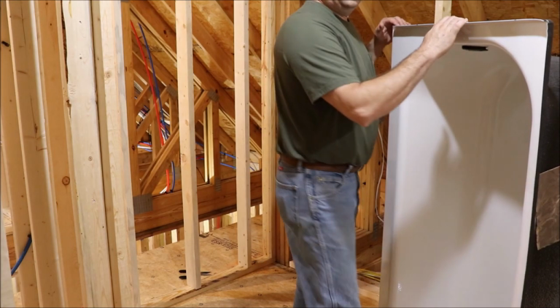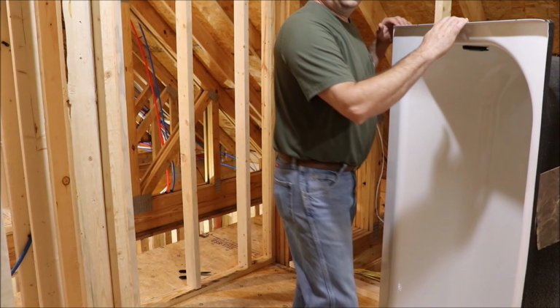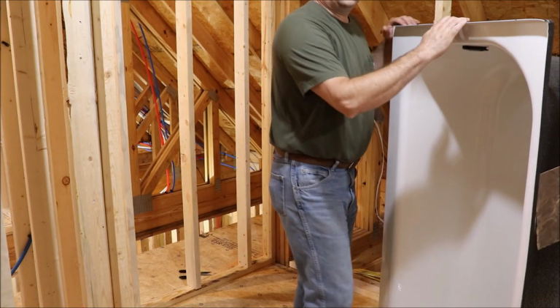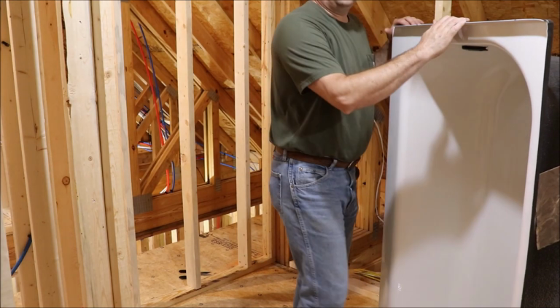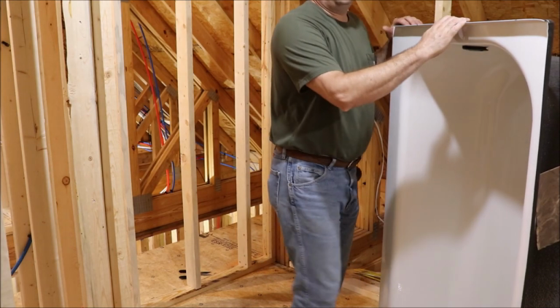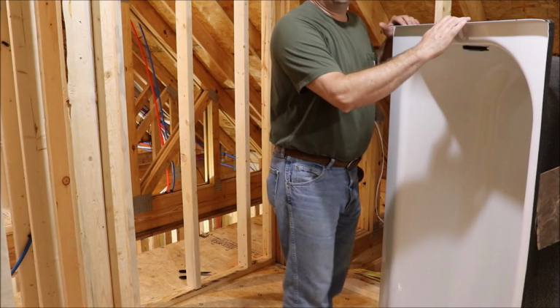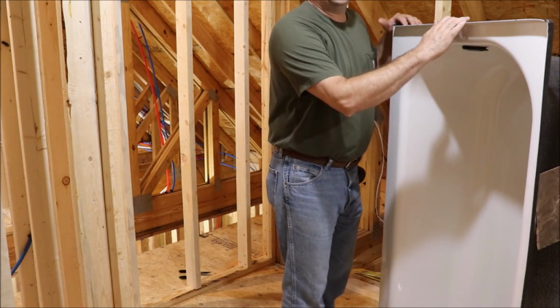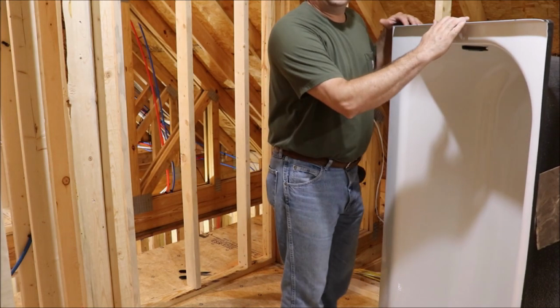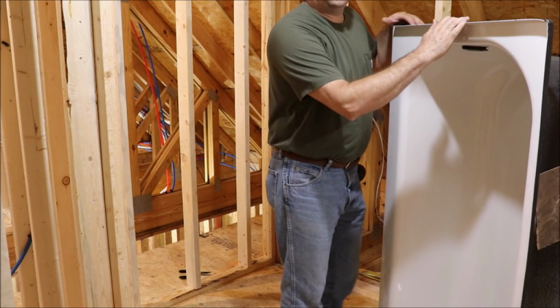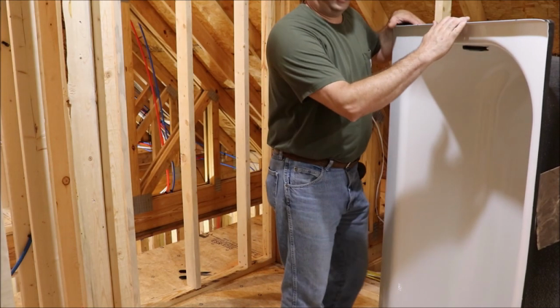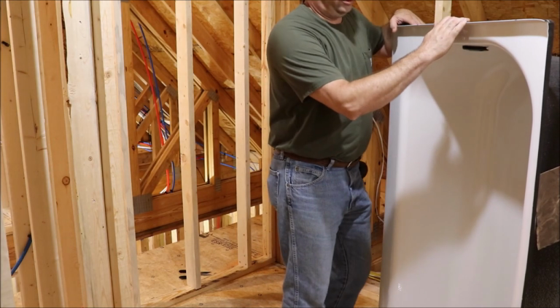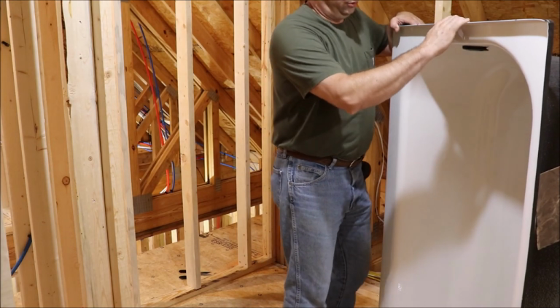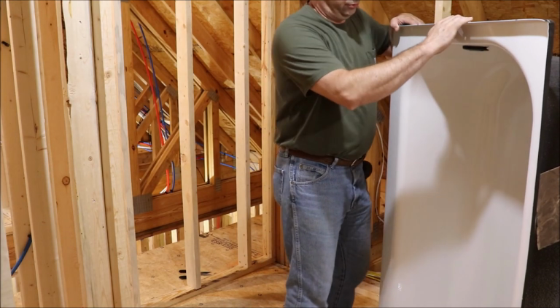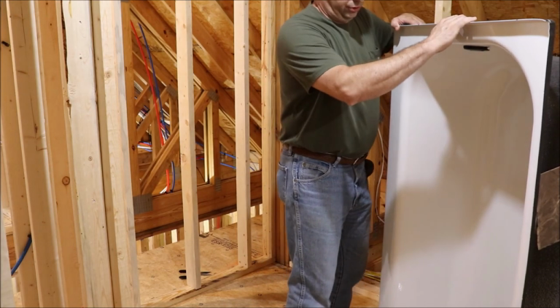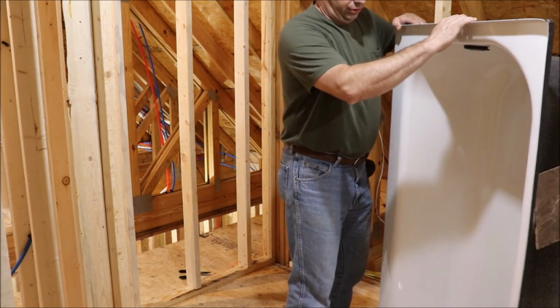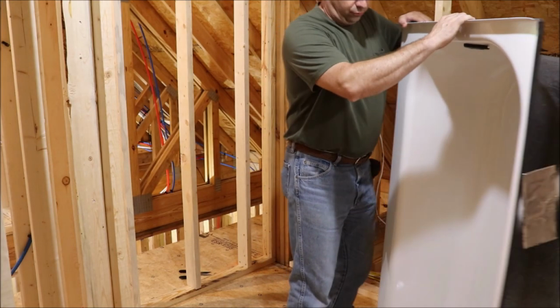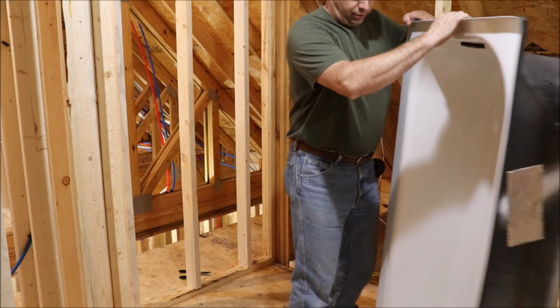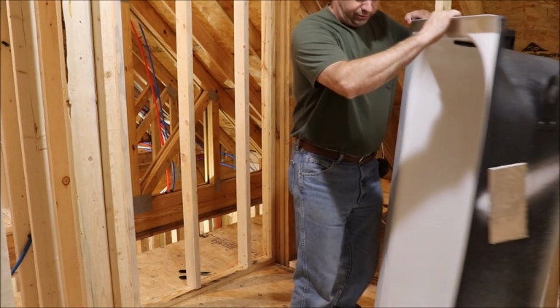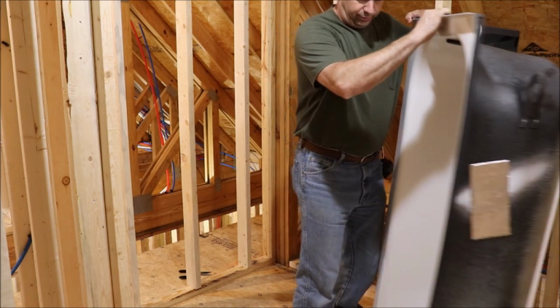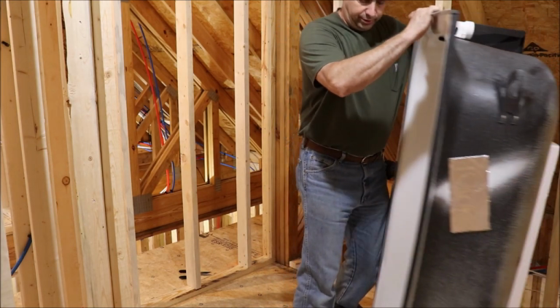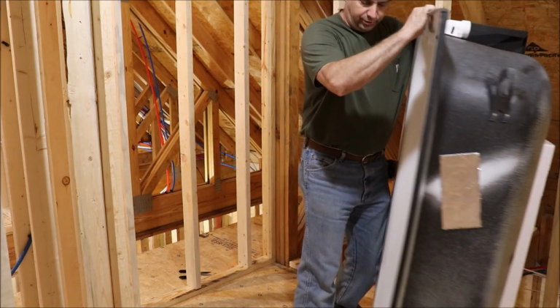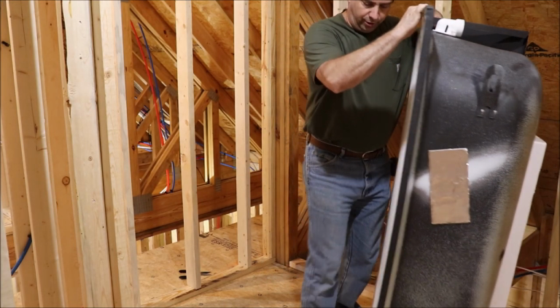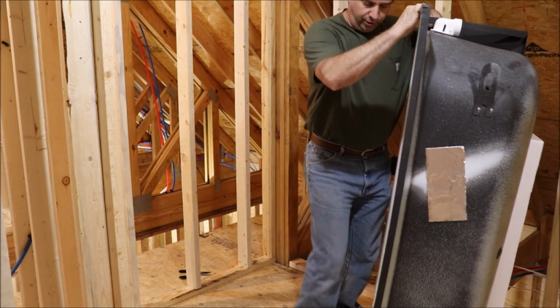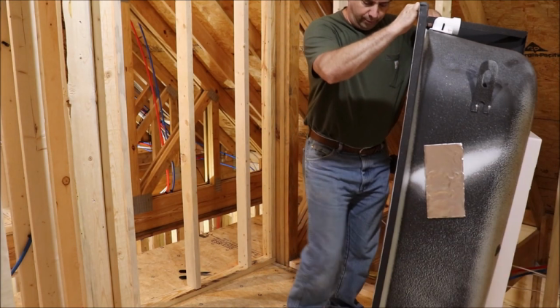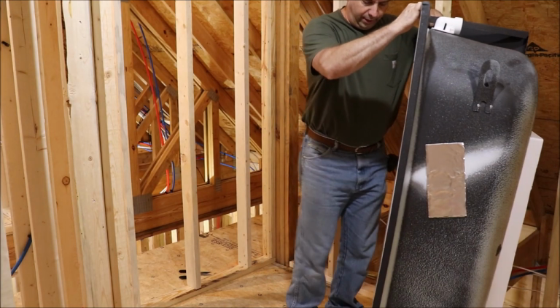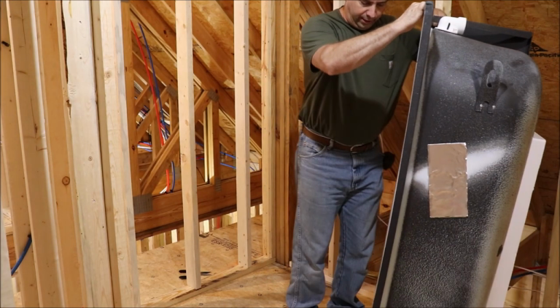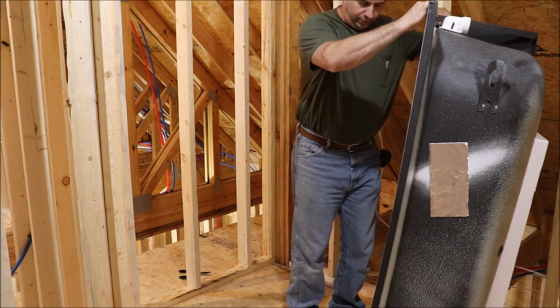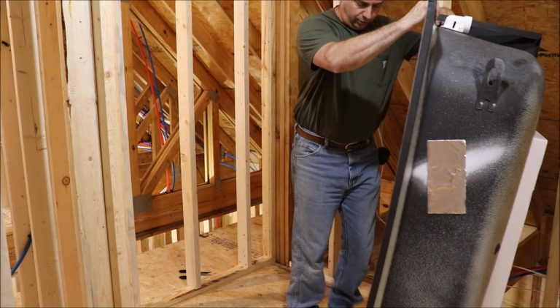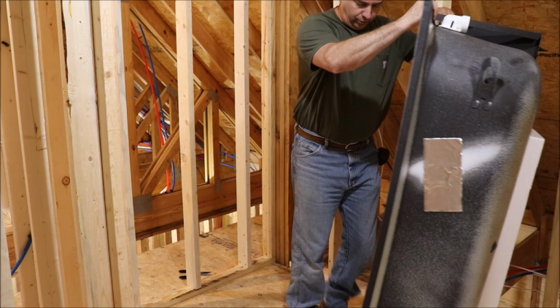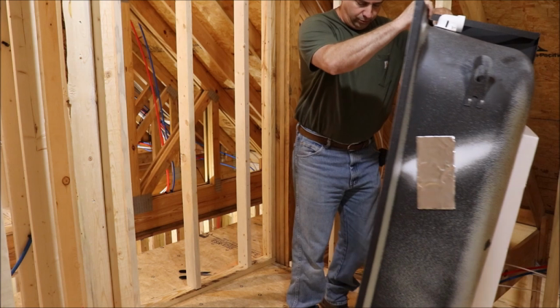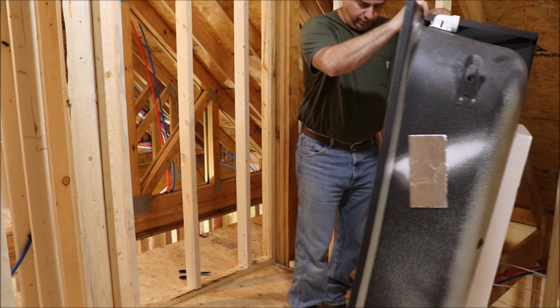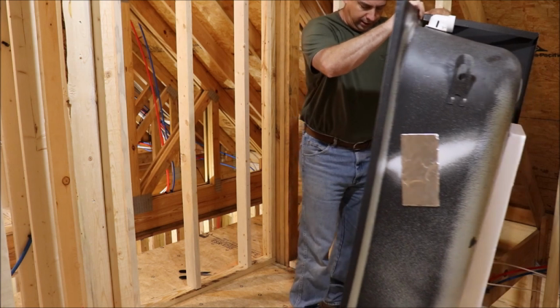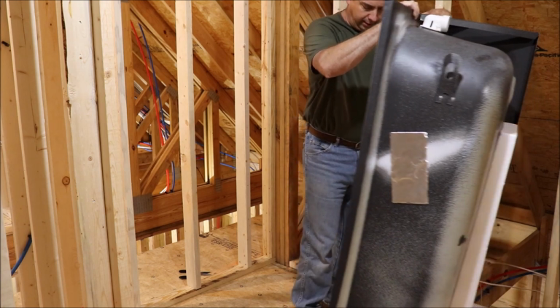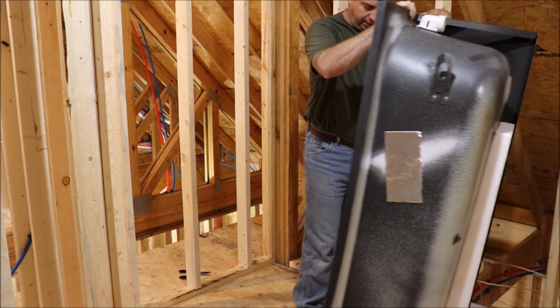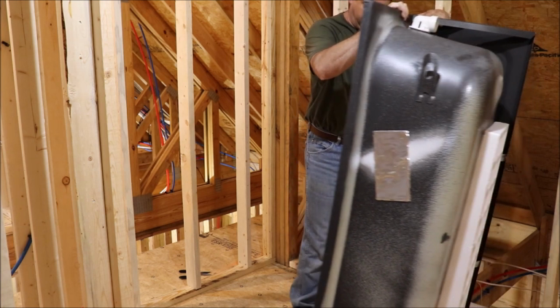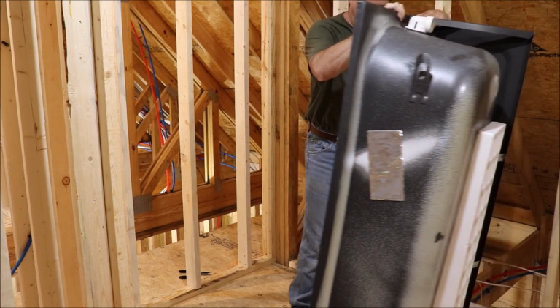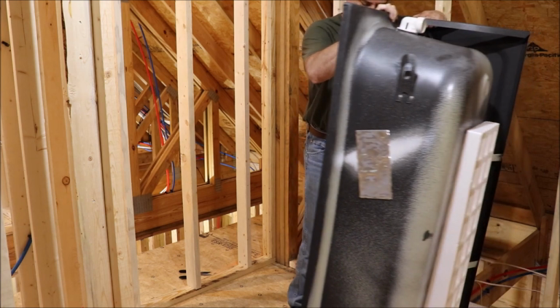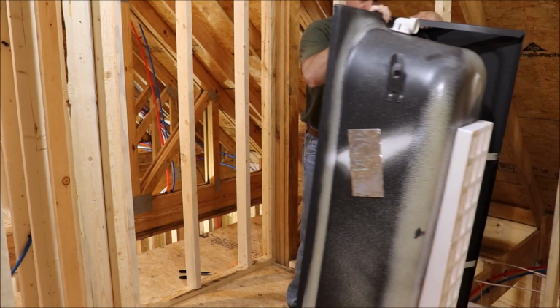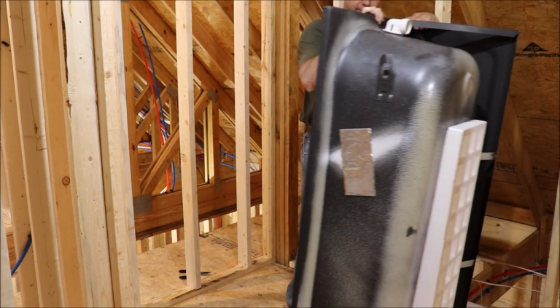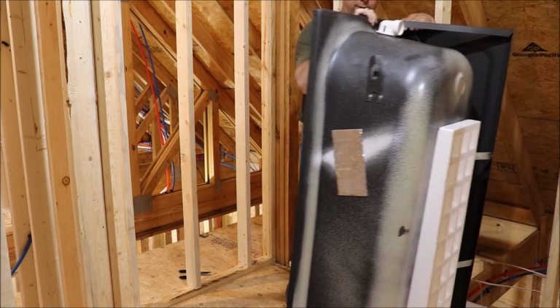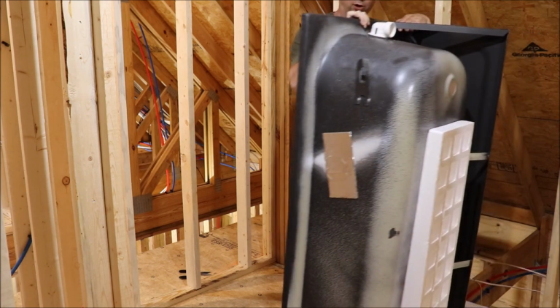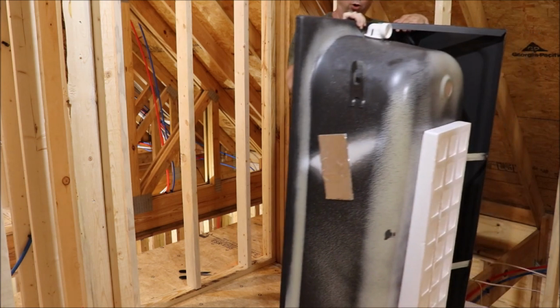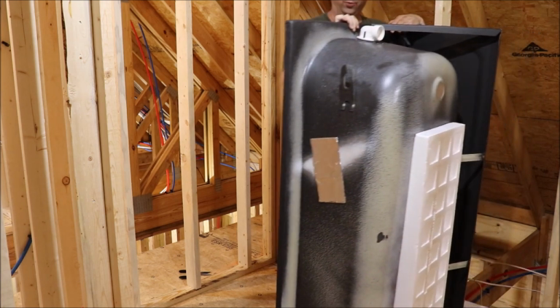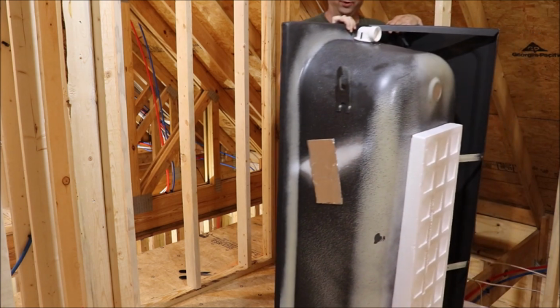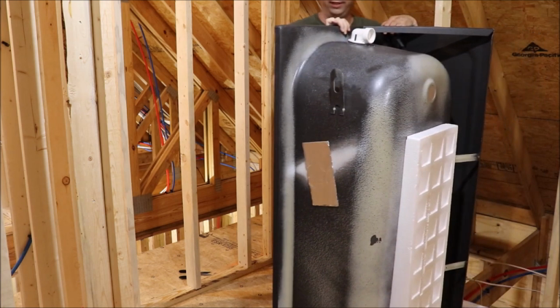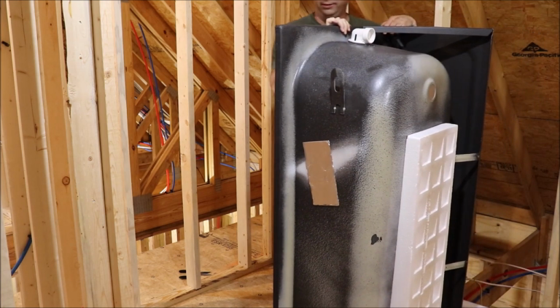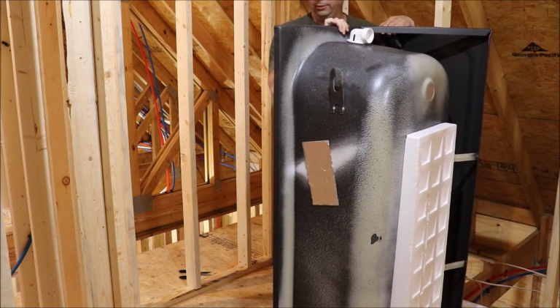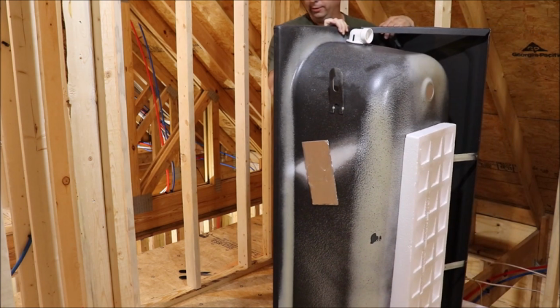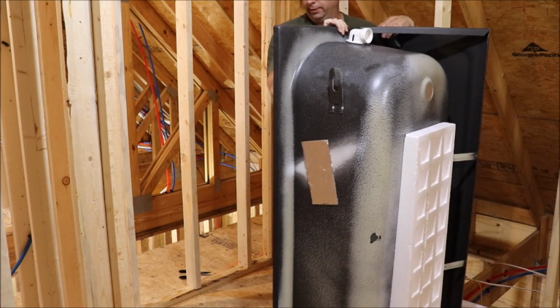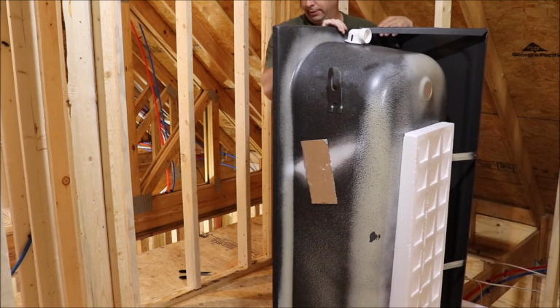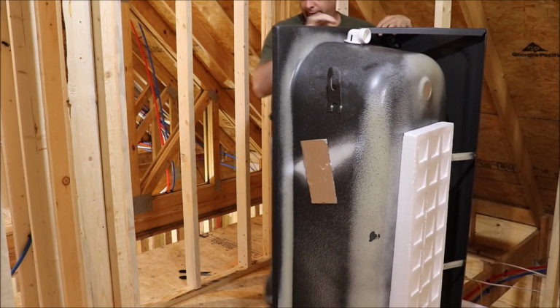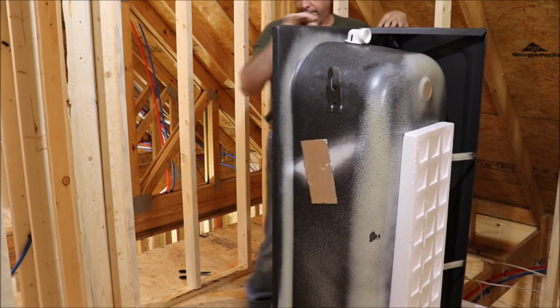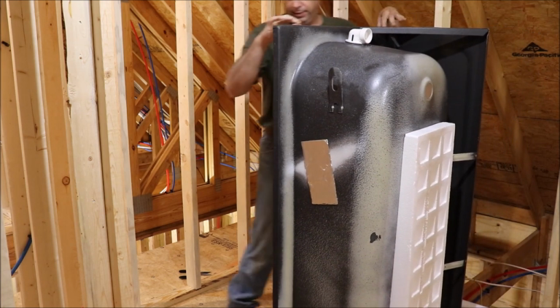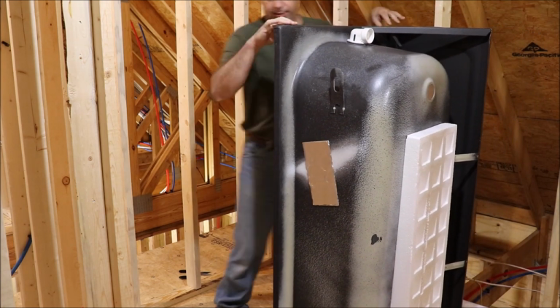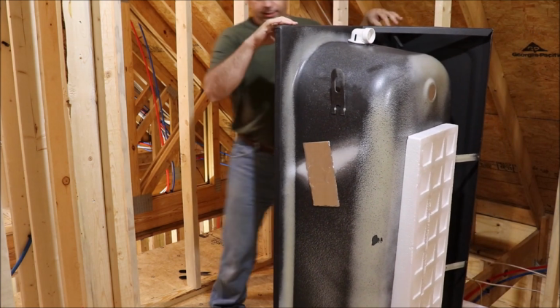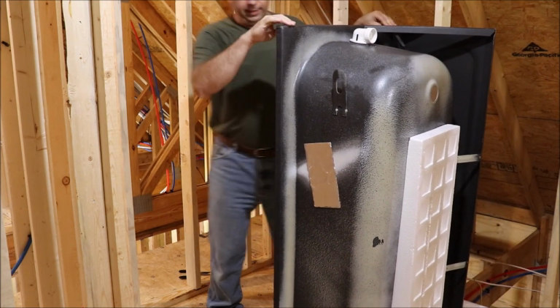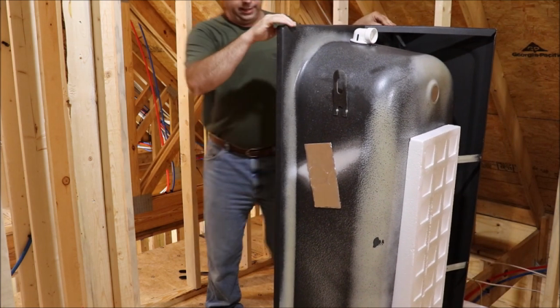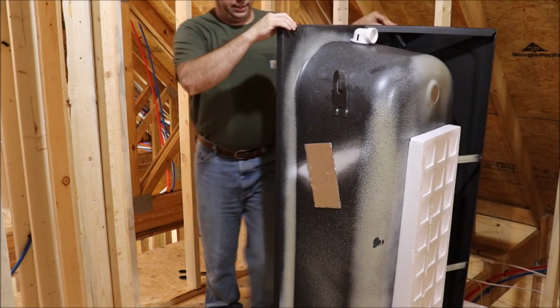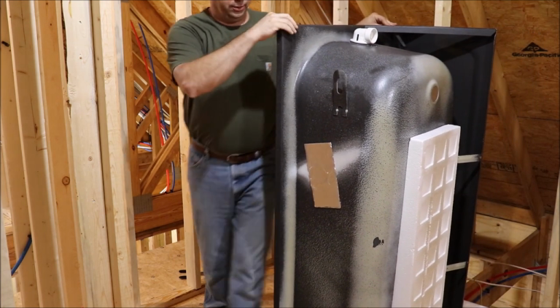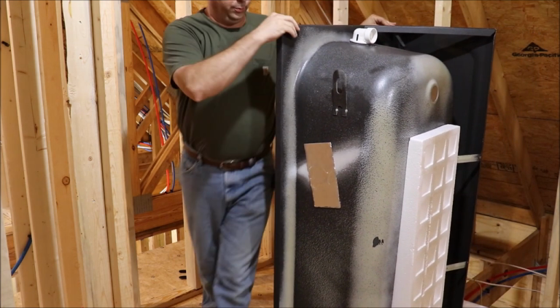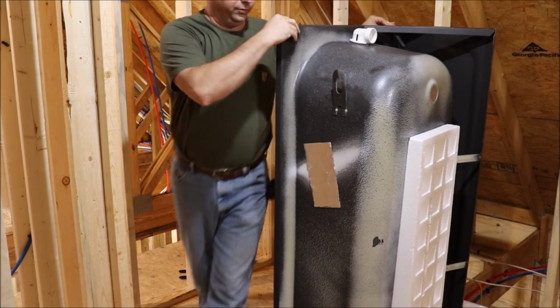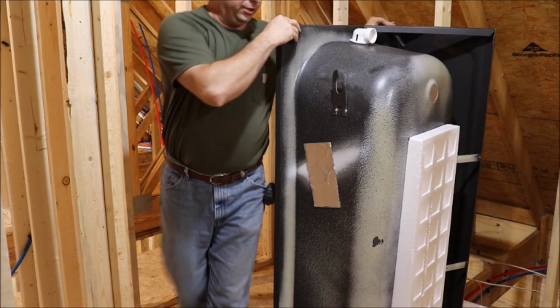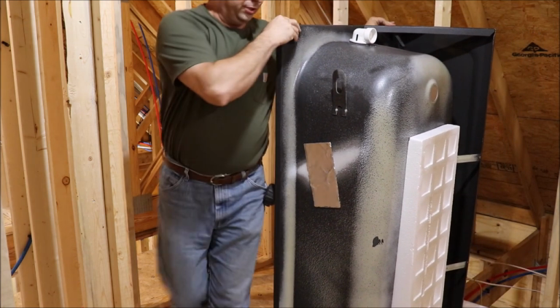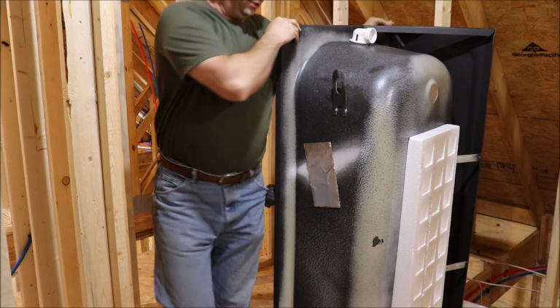The first thing we're going to do is just wrestle this tub into the opening and get it into position.